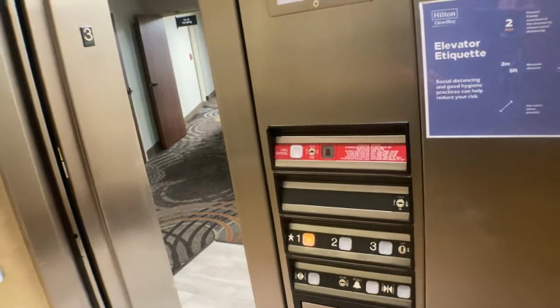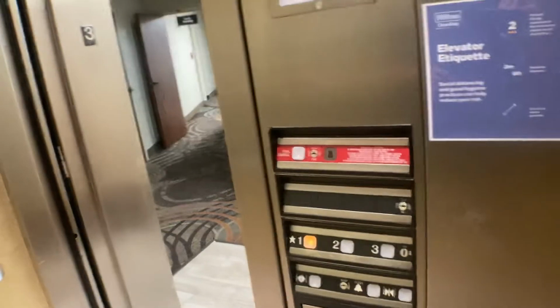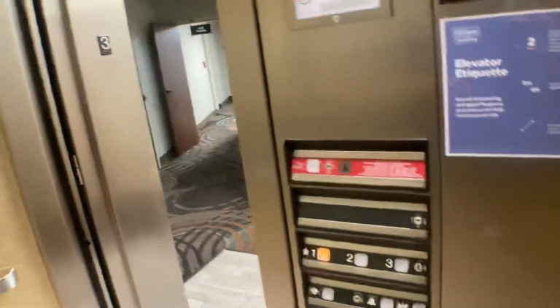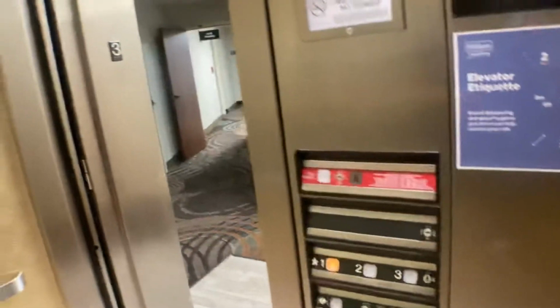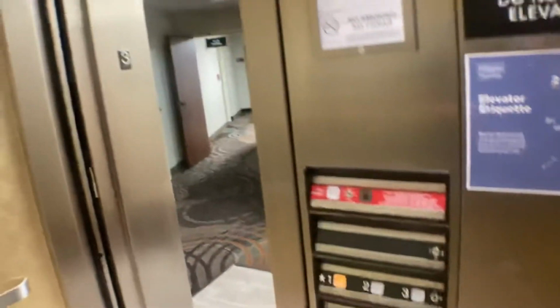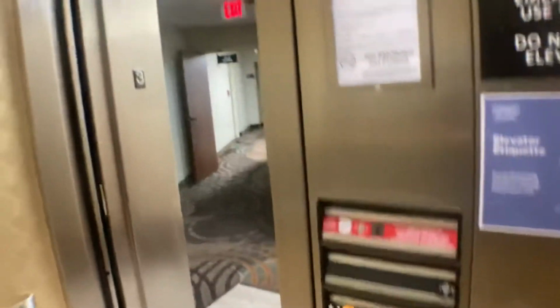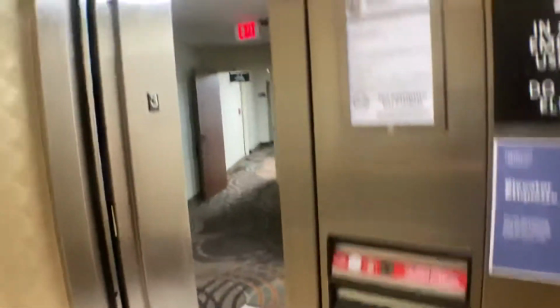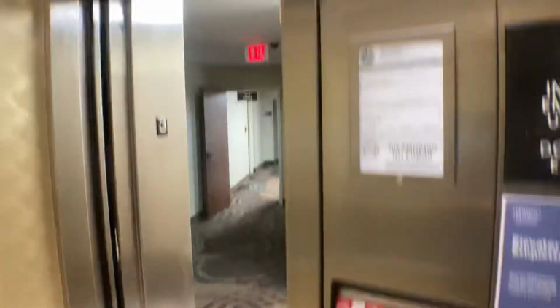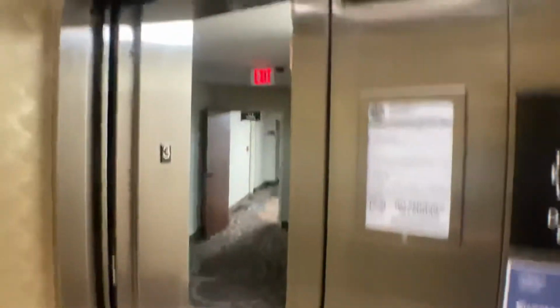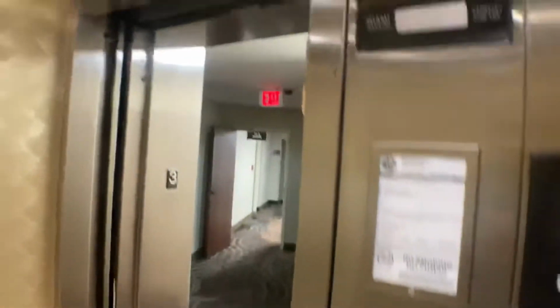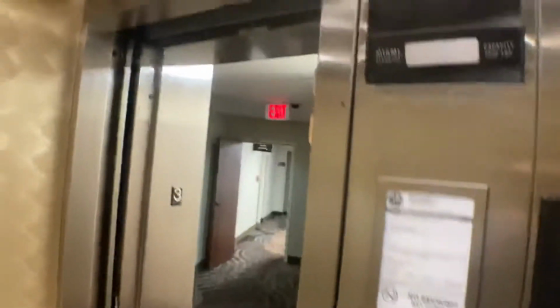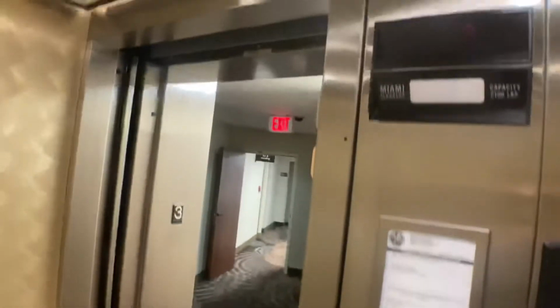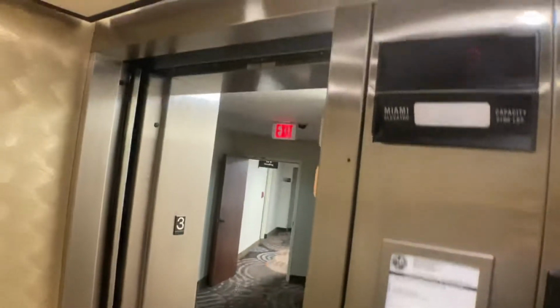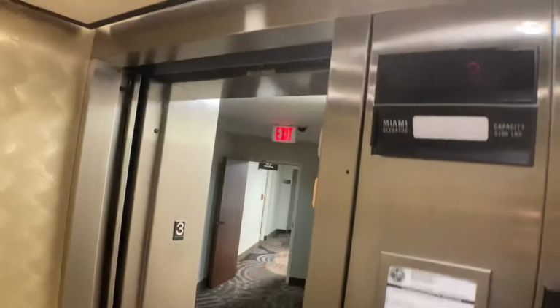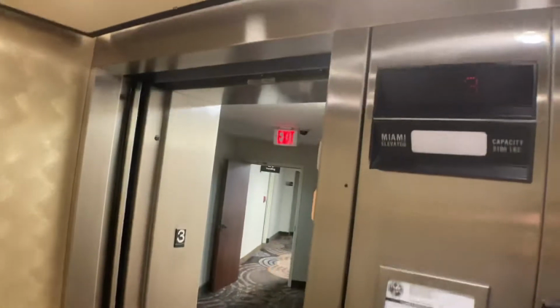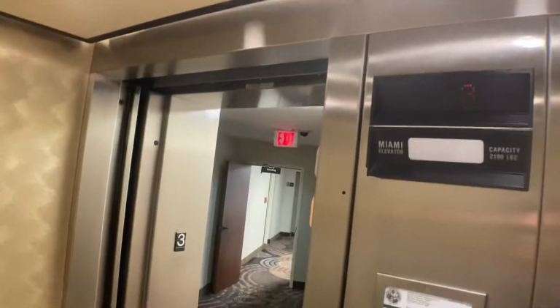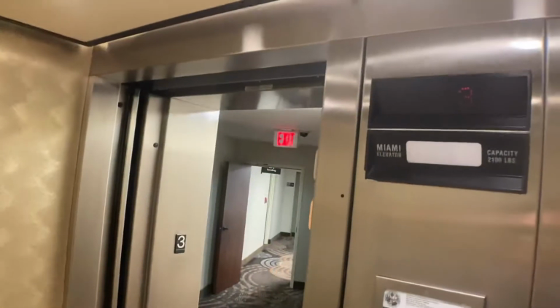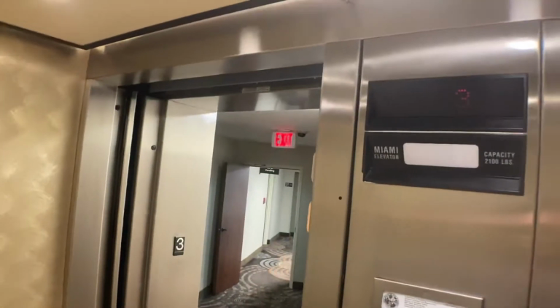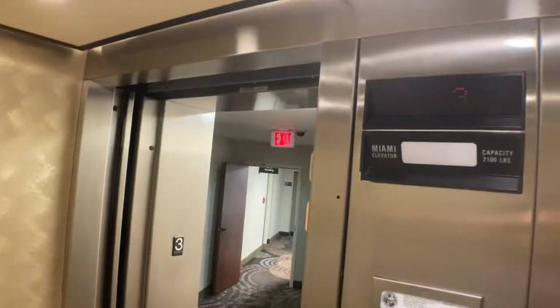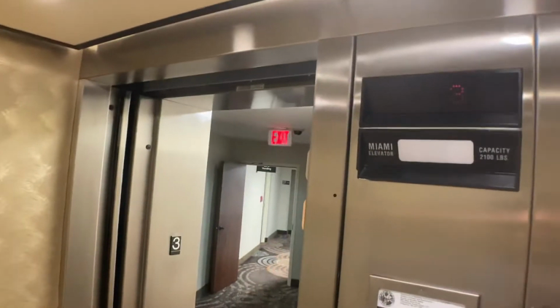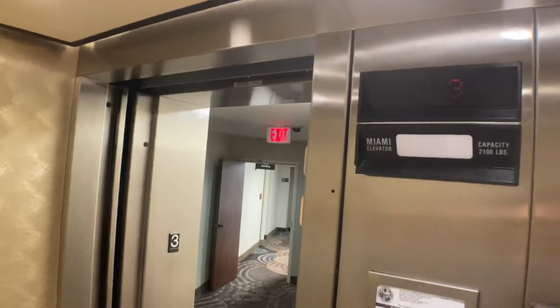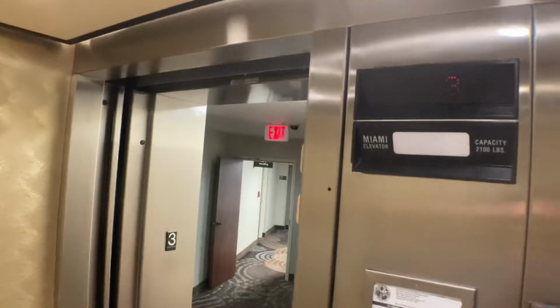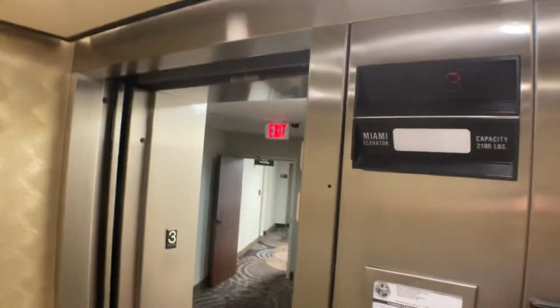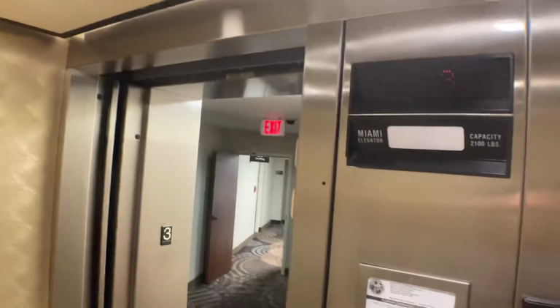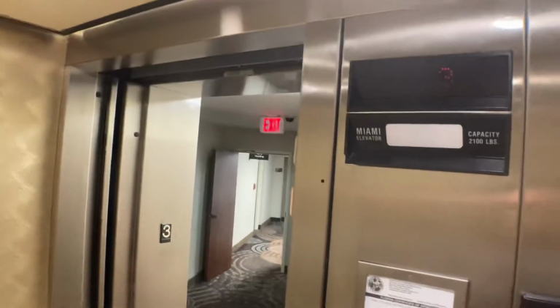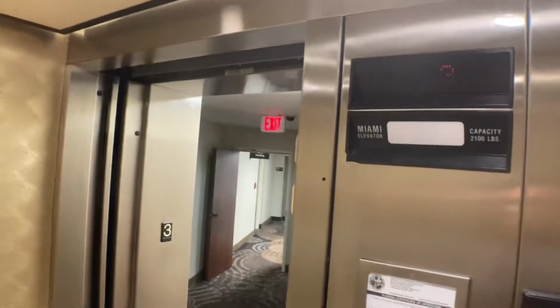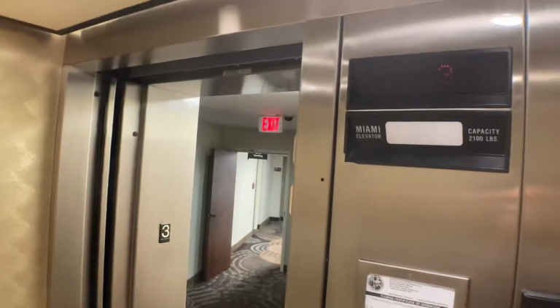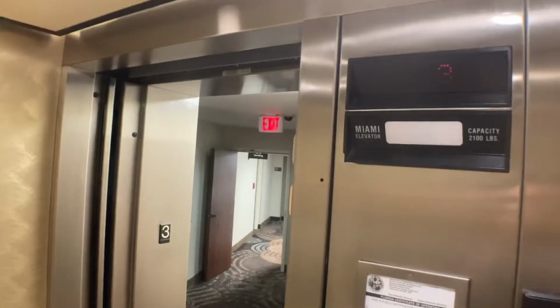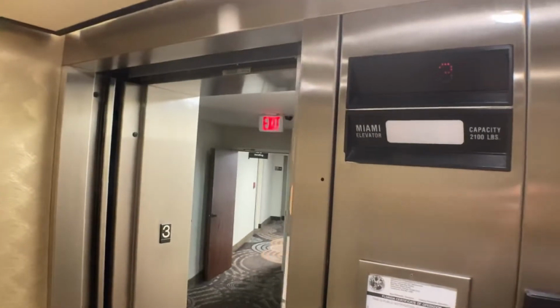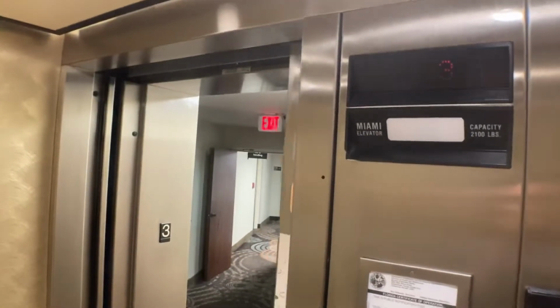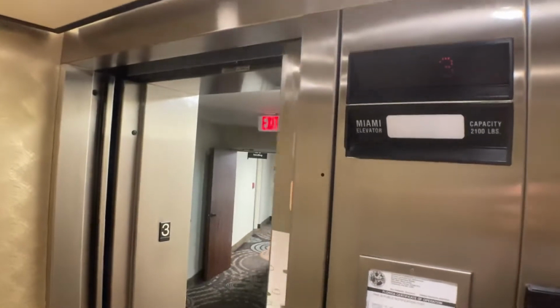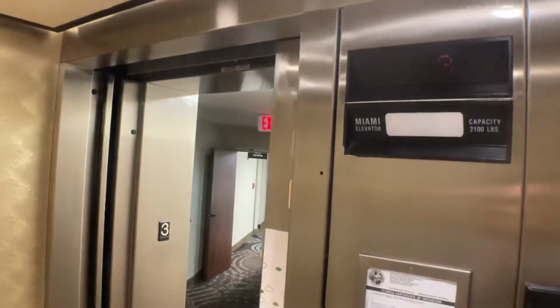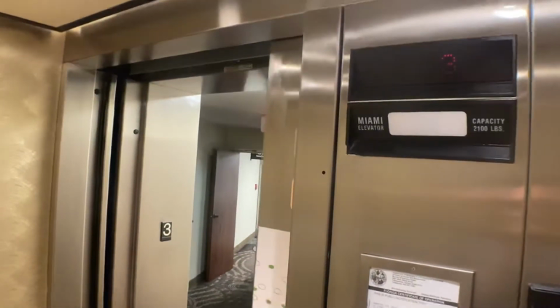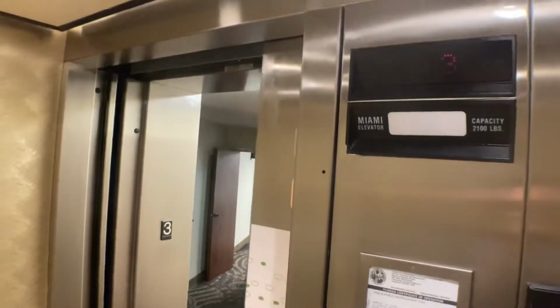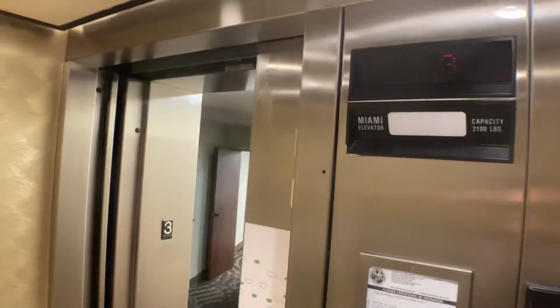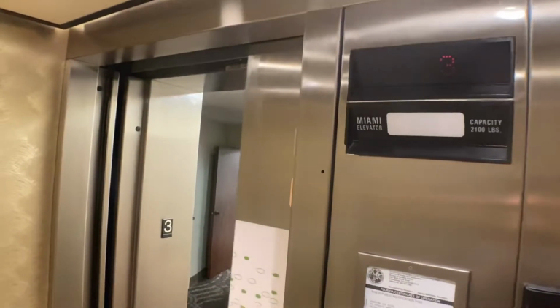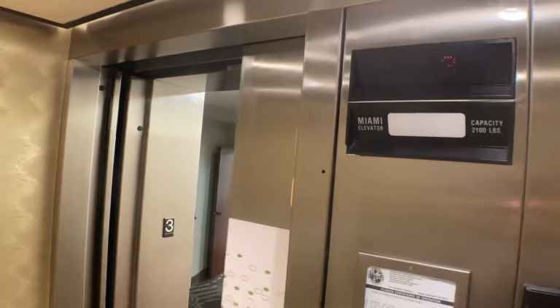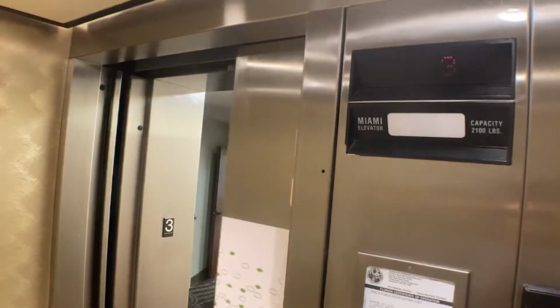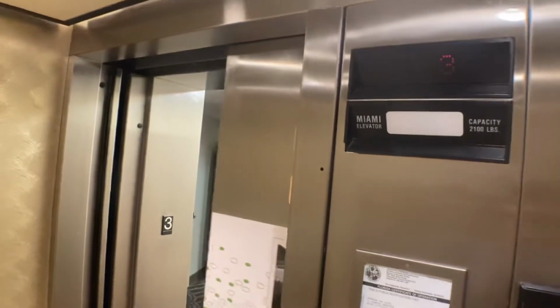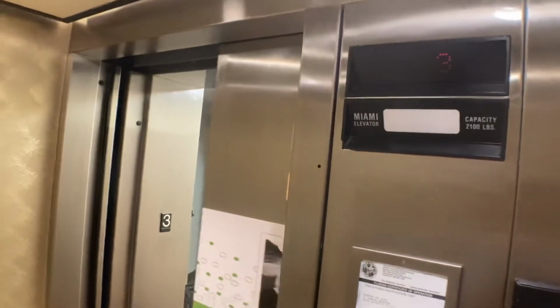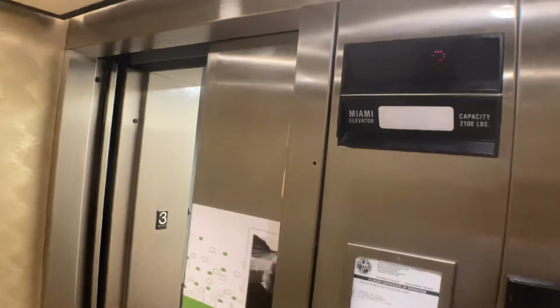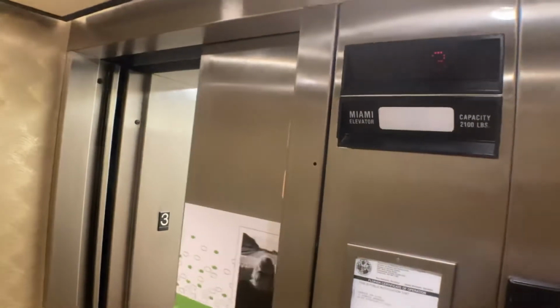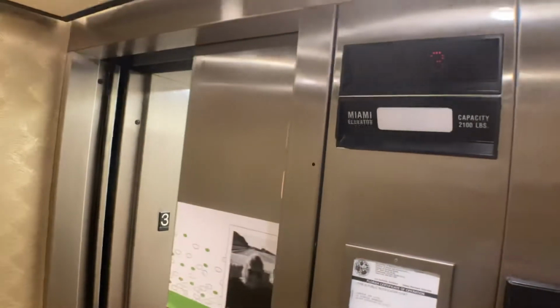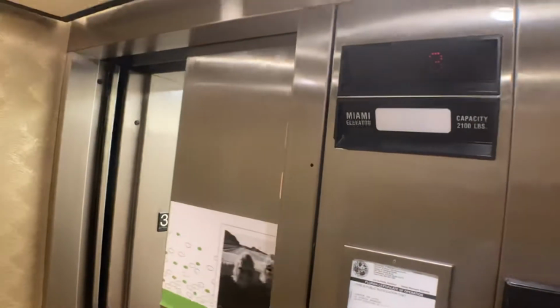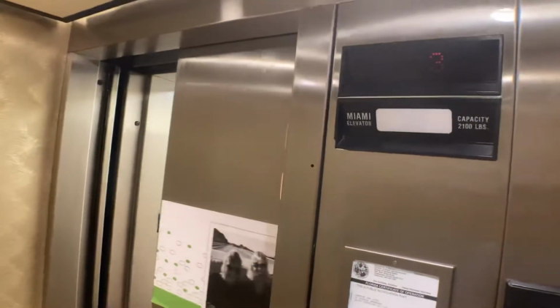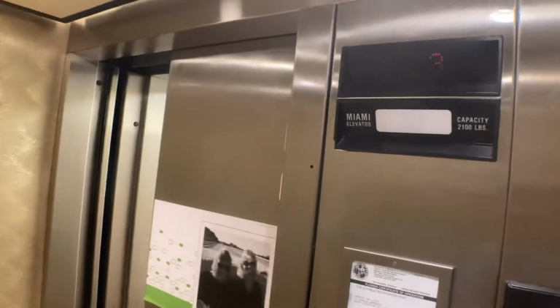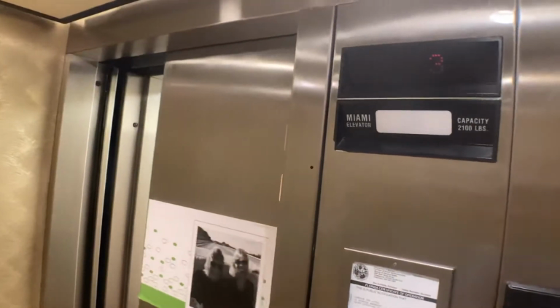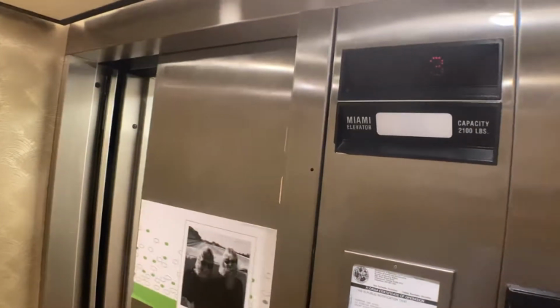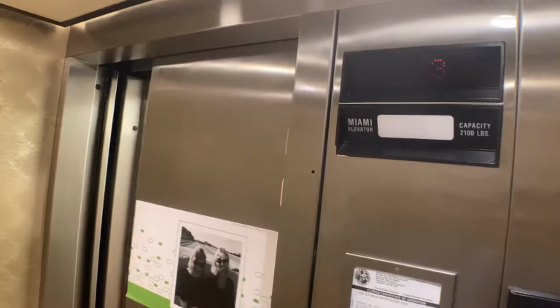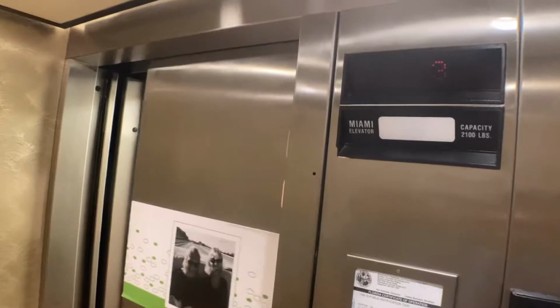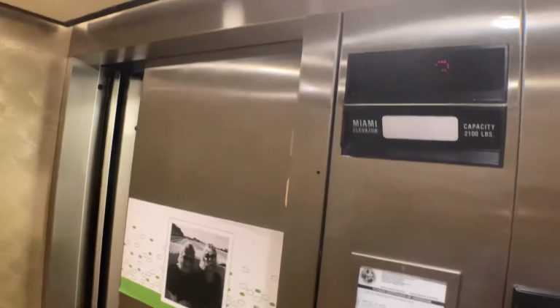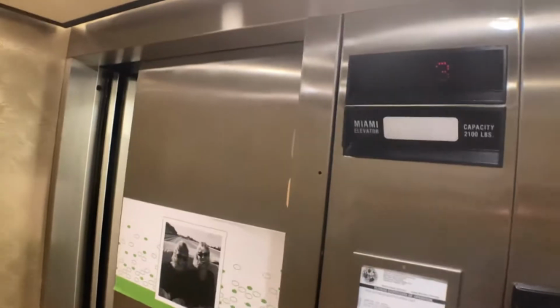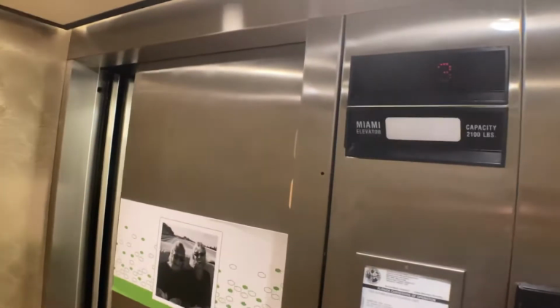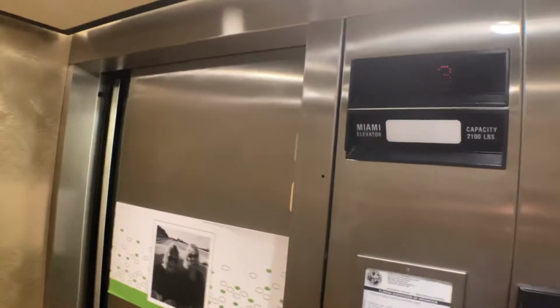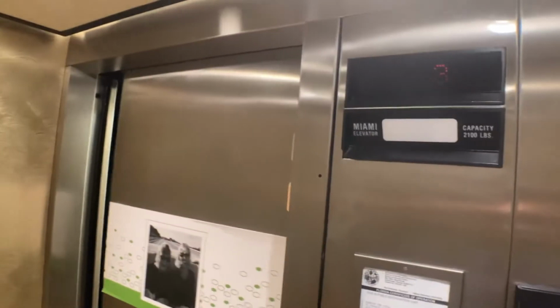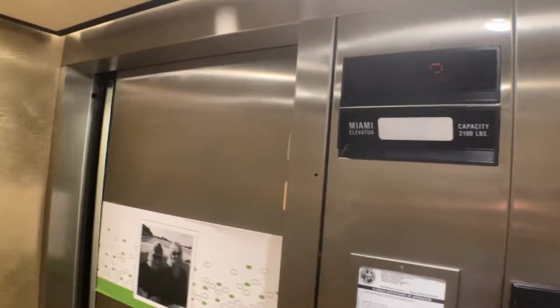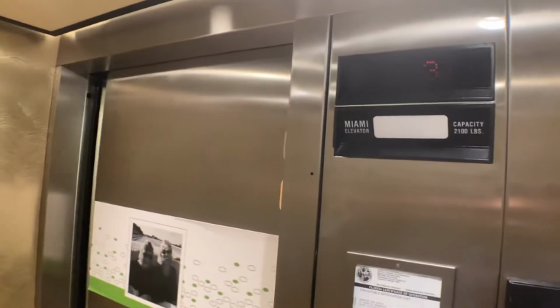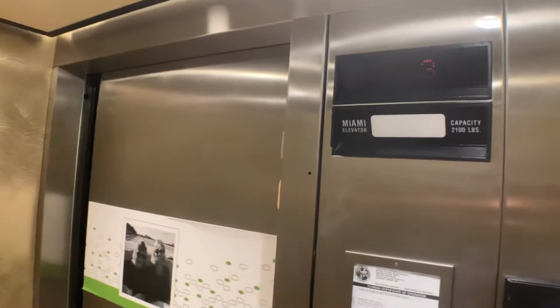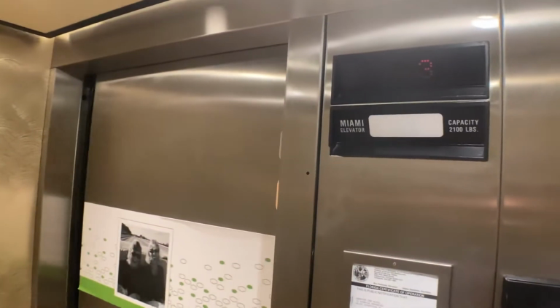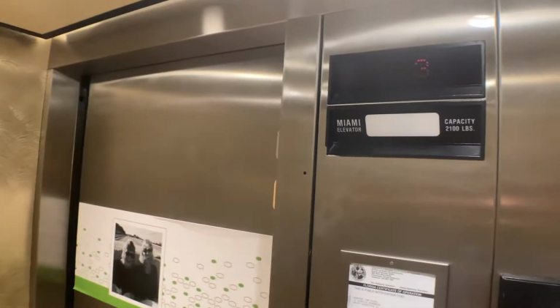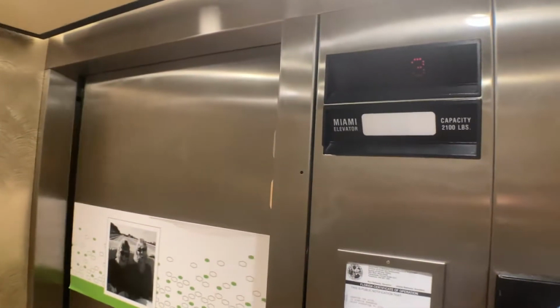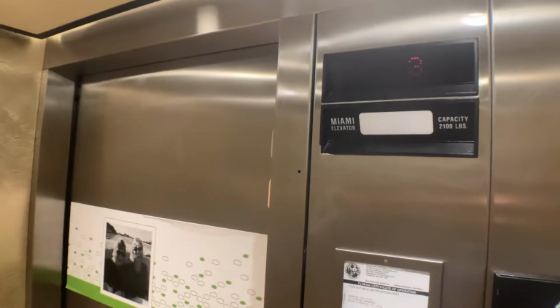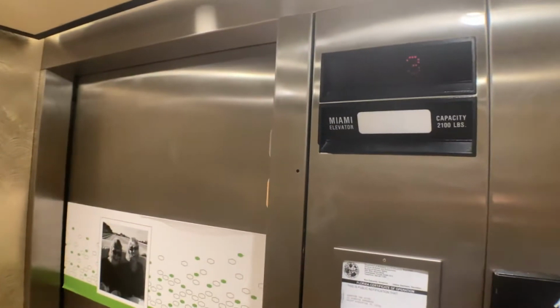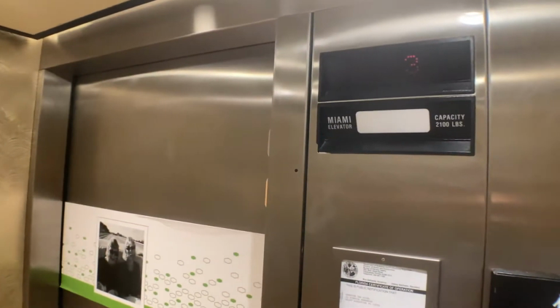So this is the elevator at the Hampton in St. Augustine Historic District in St. Augustine, Florida.